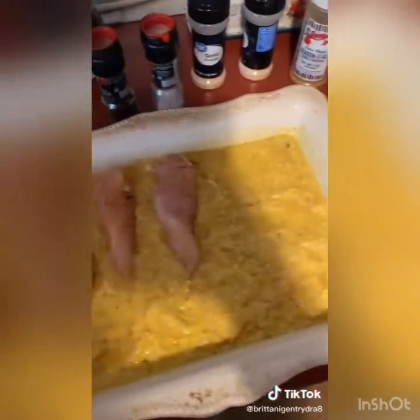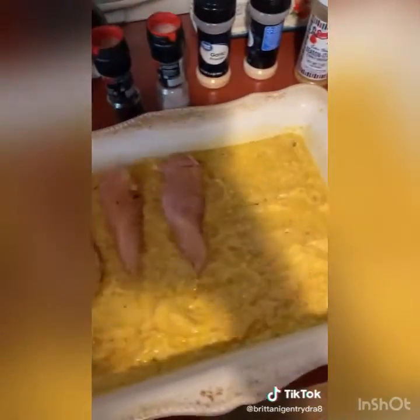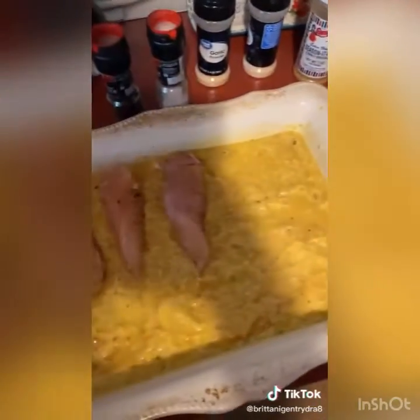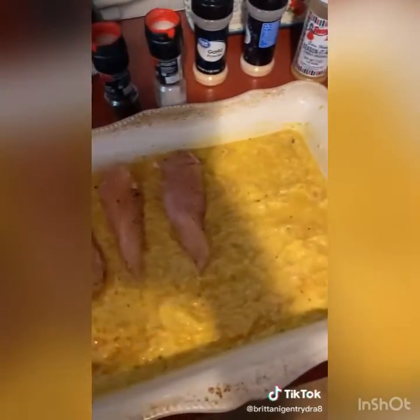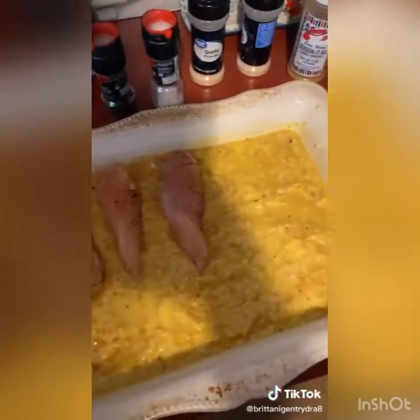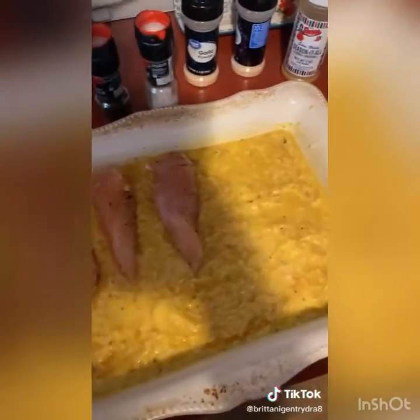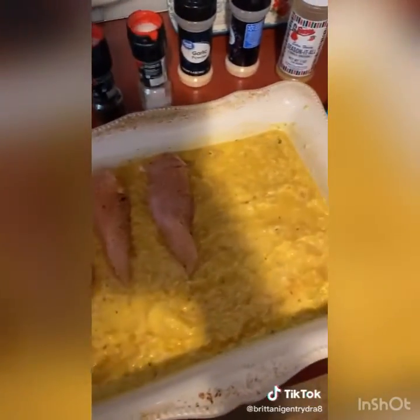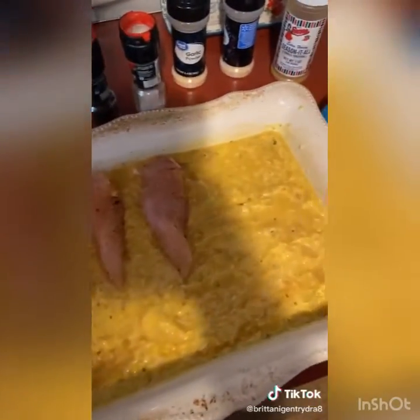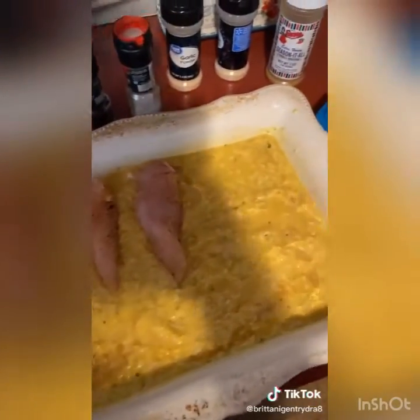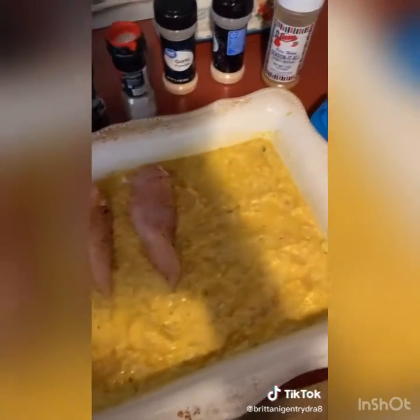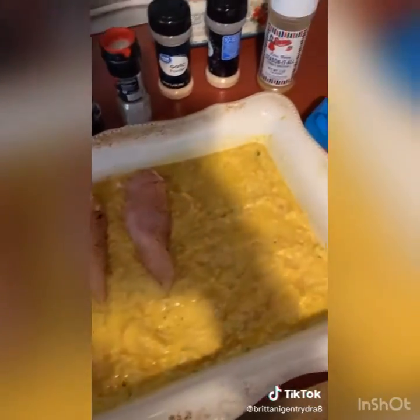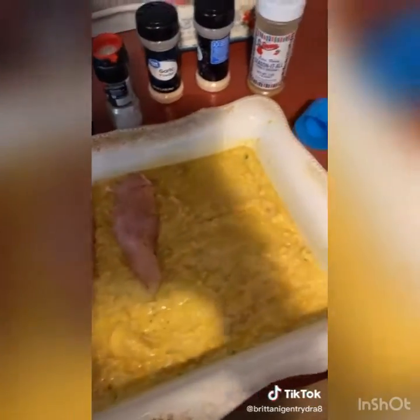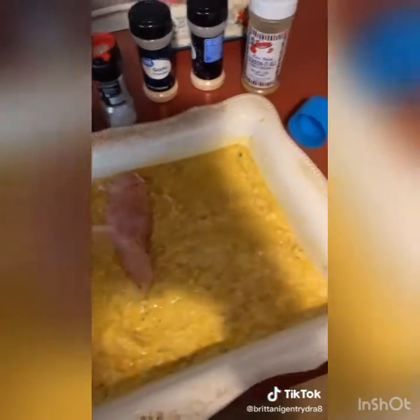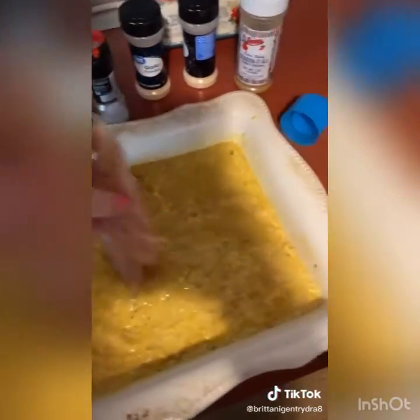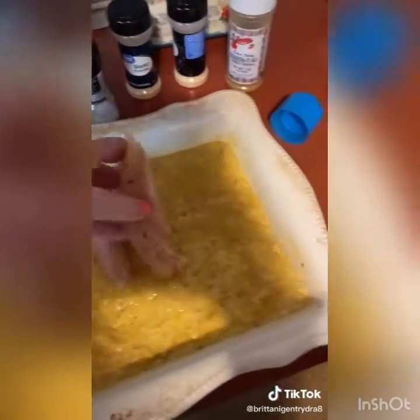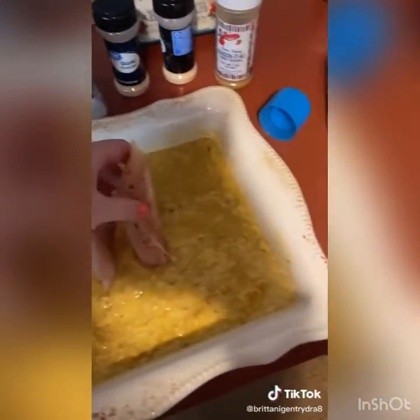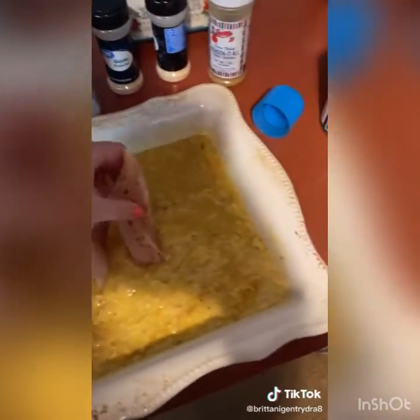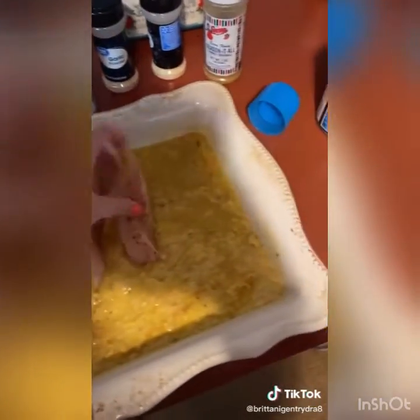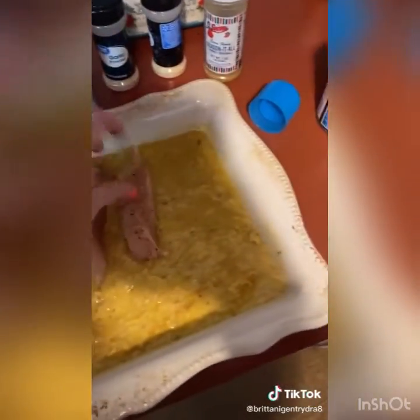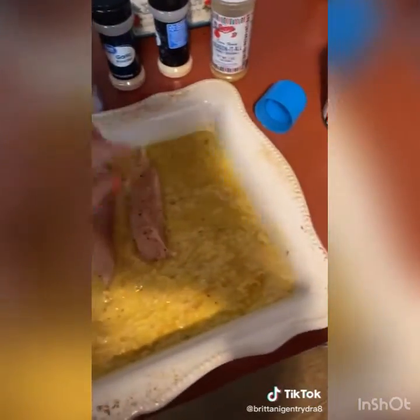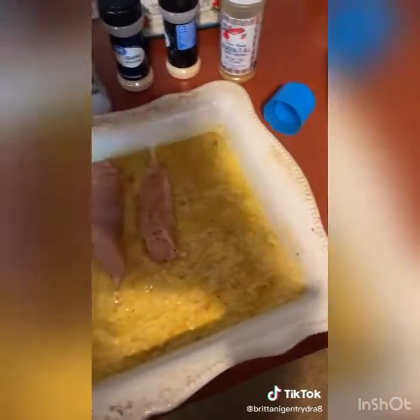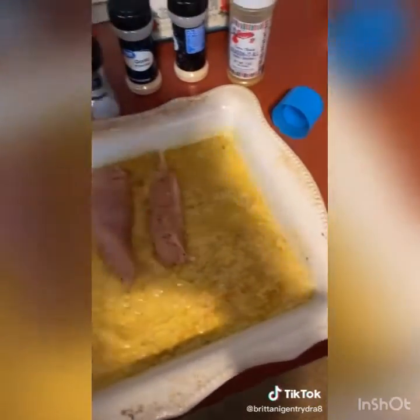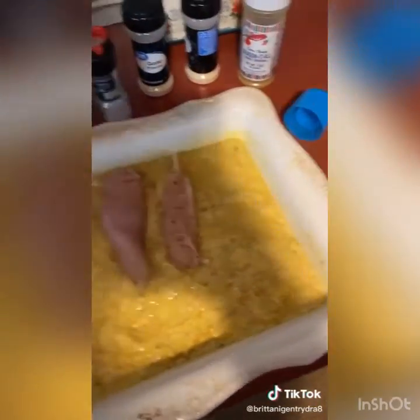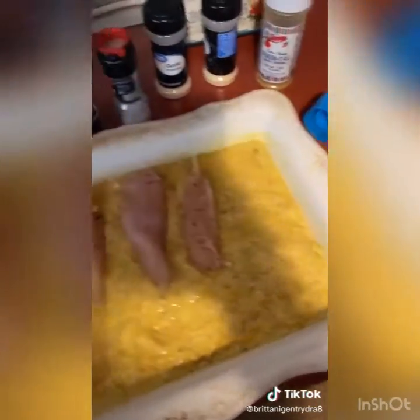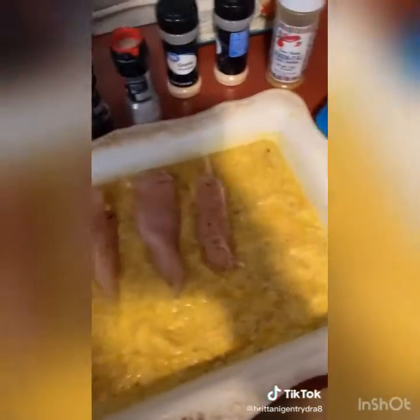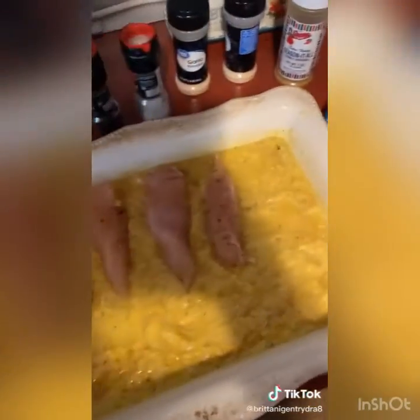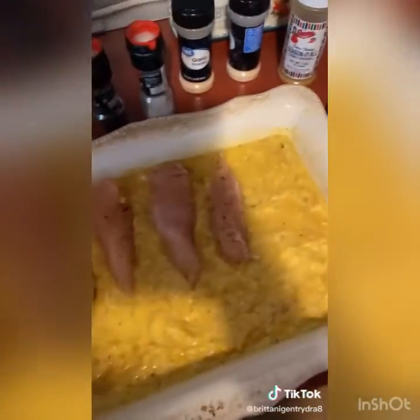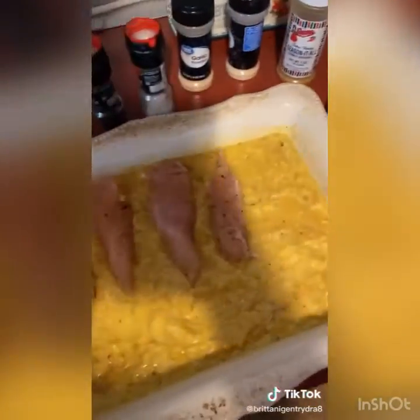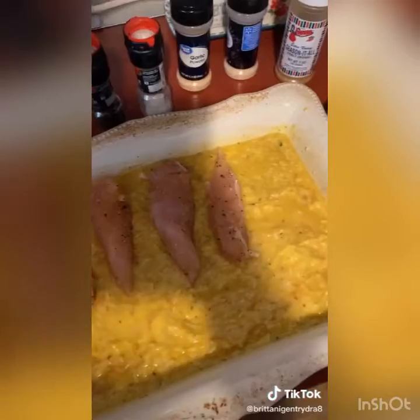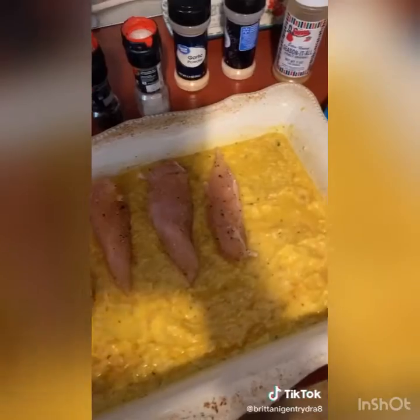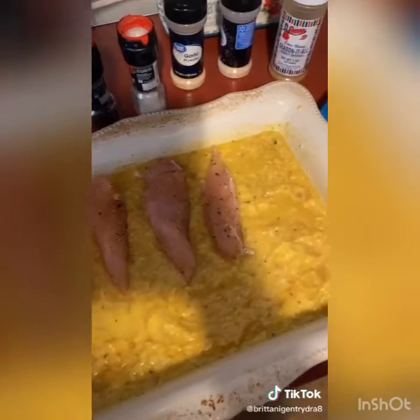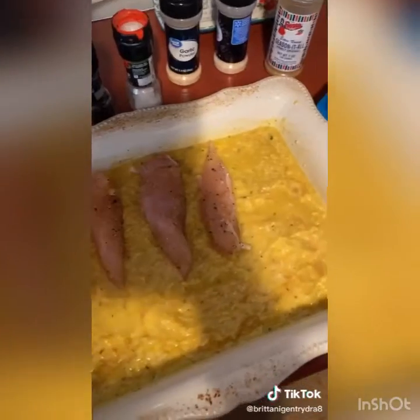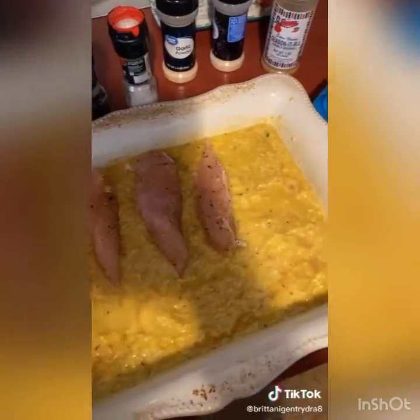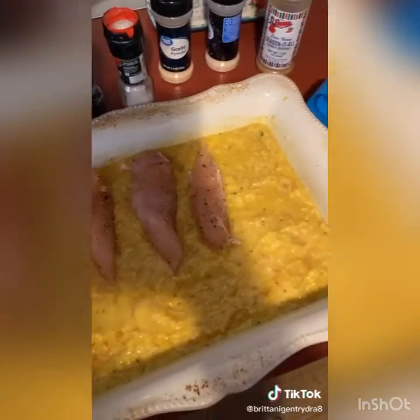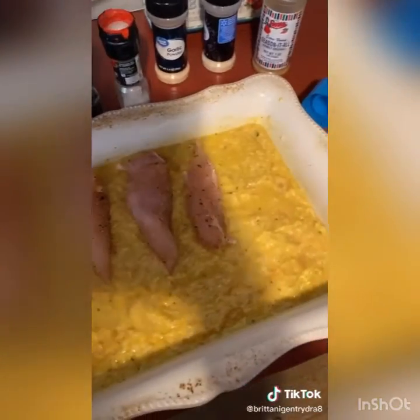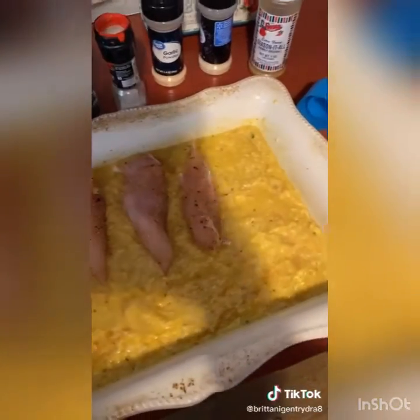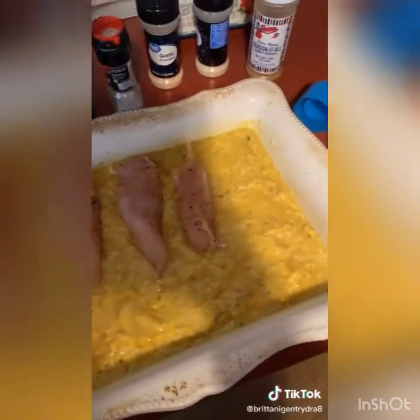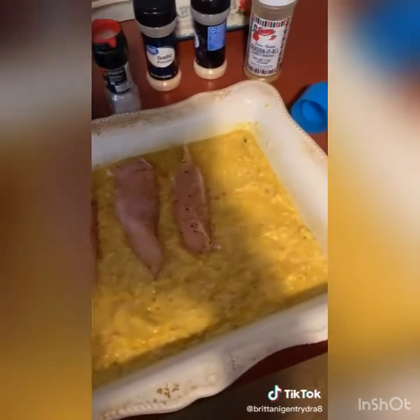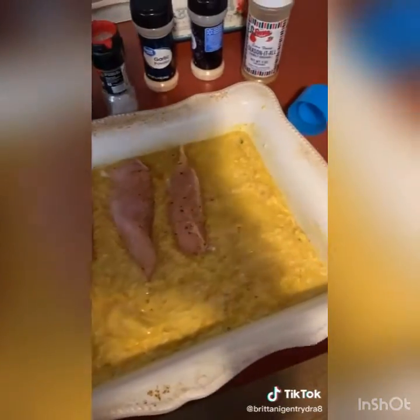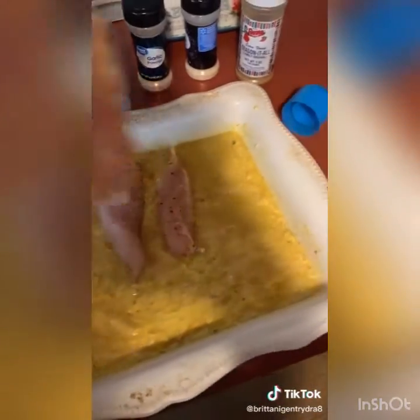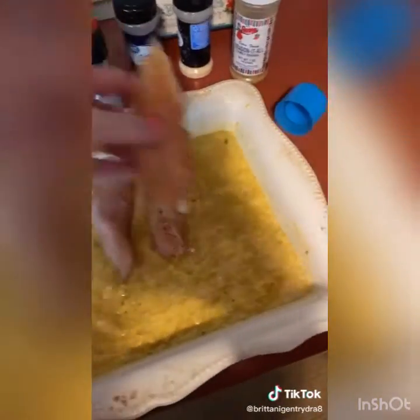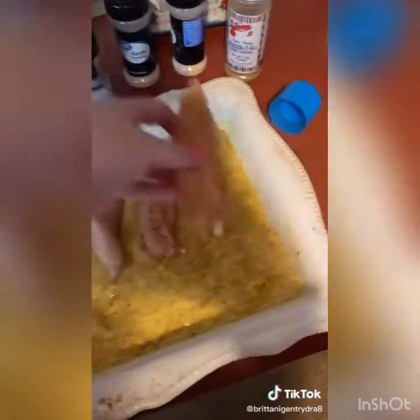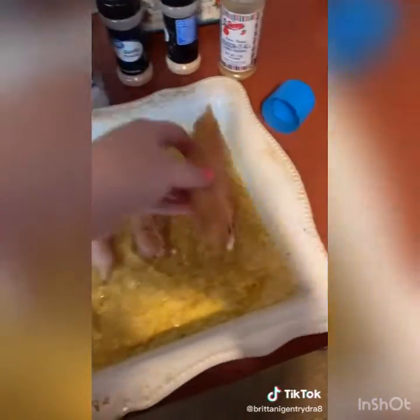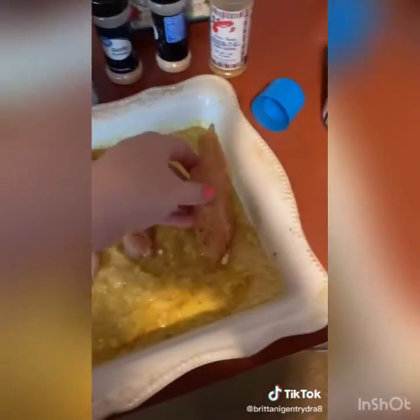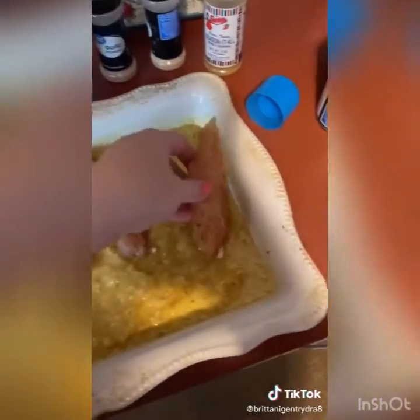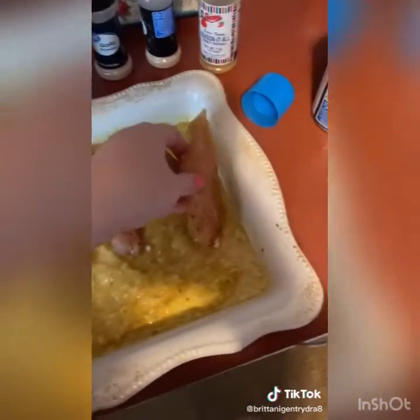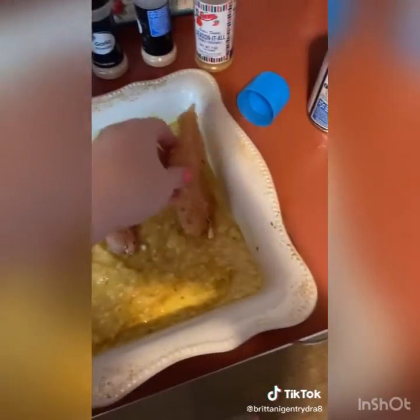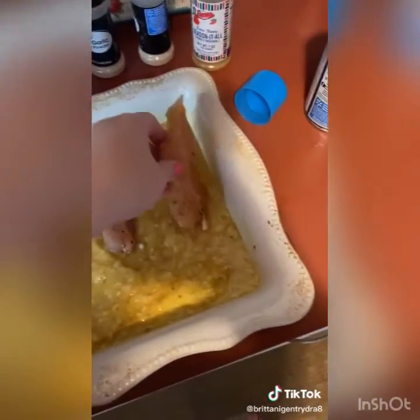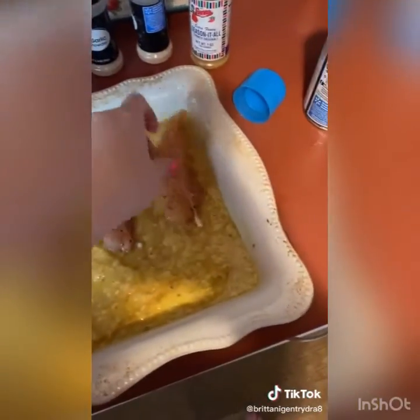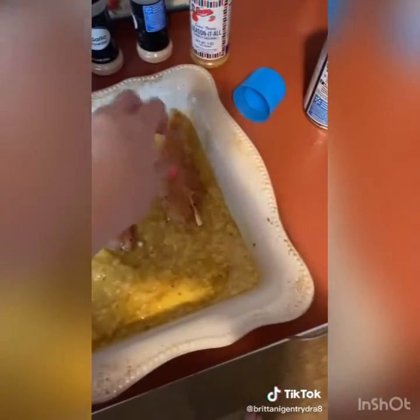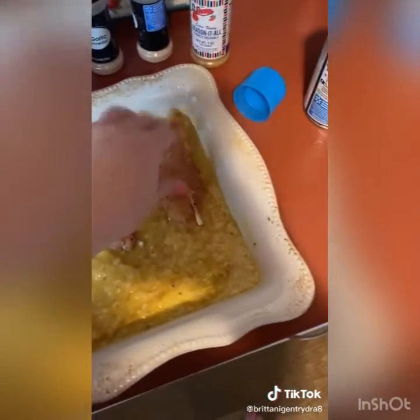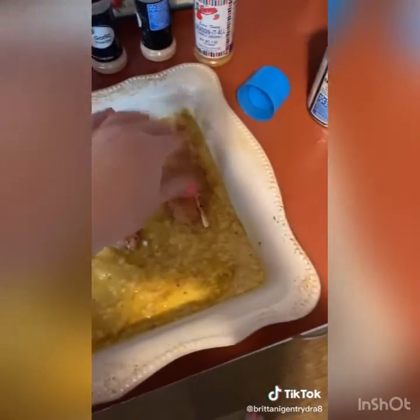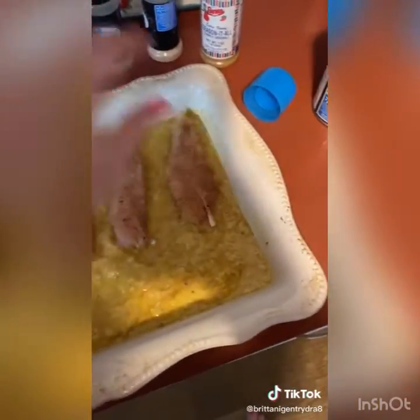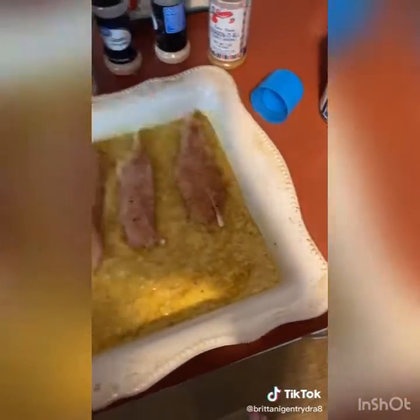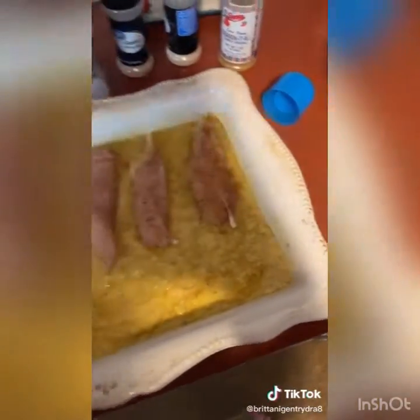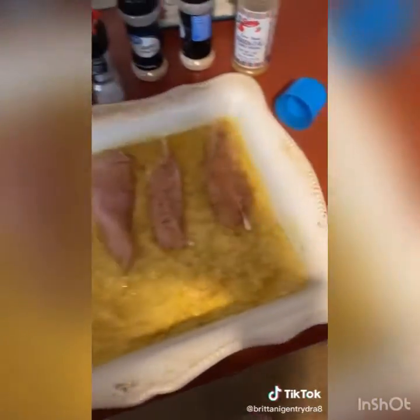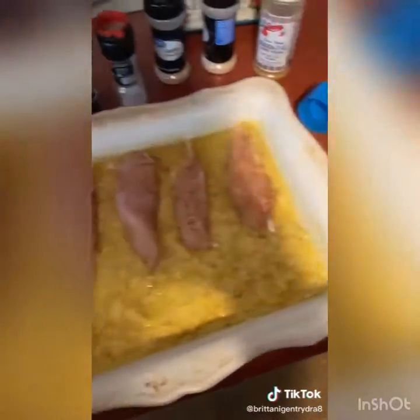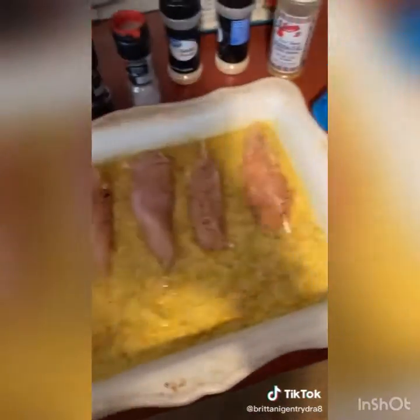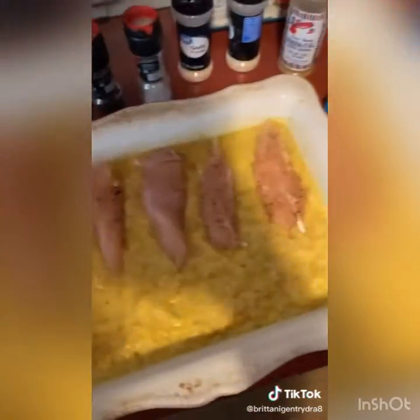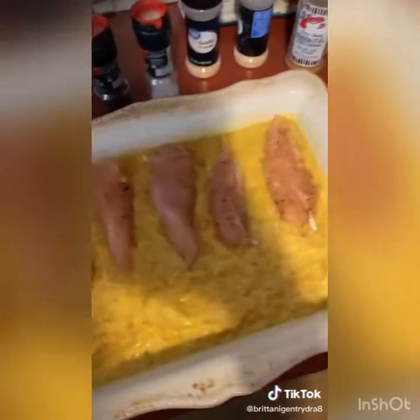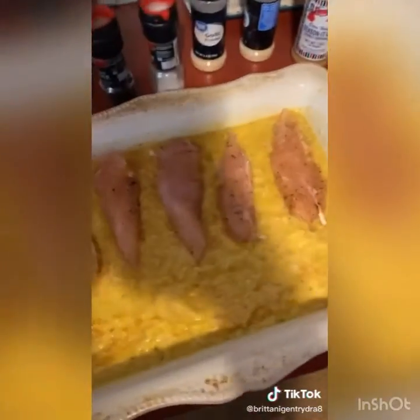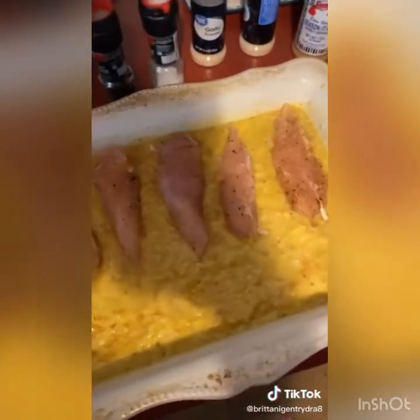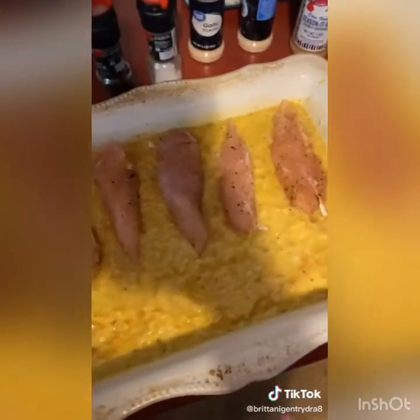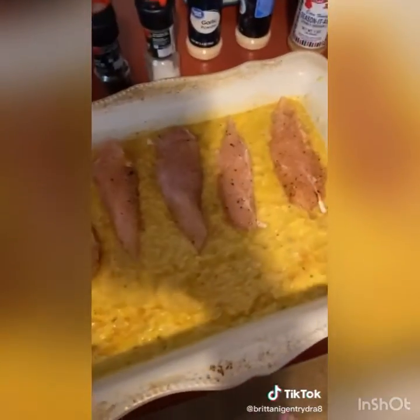Cover it with foil and bake in the oven for about an hour. I'll let y'all know what it looks like when I'm done.